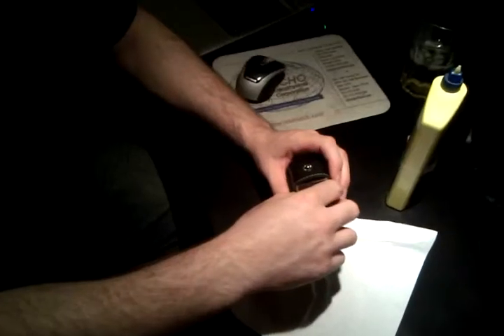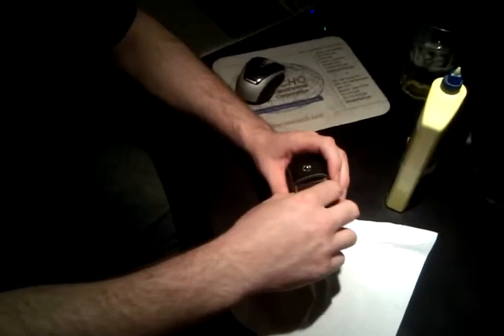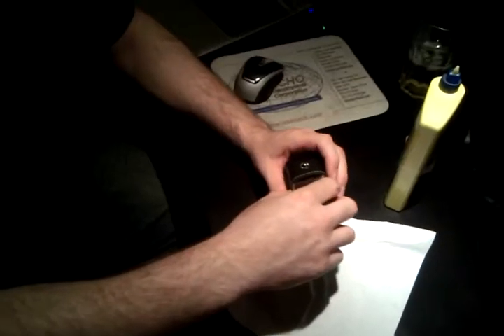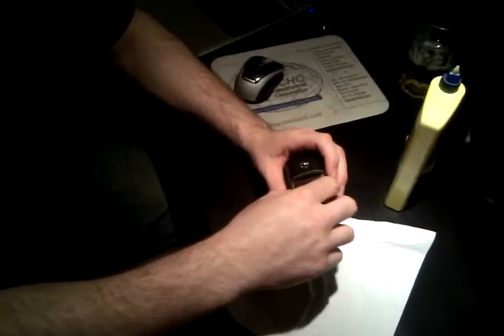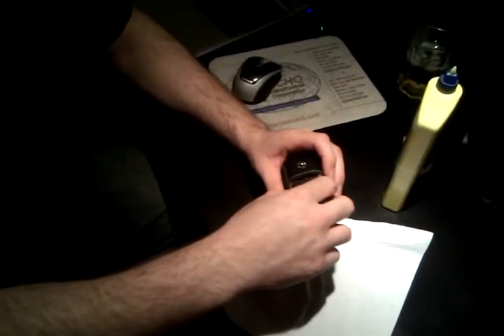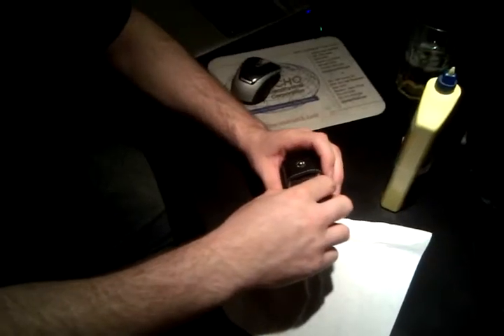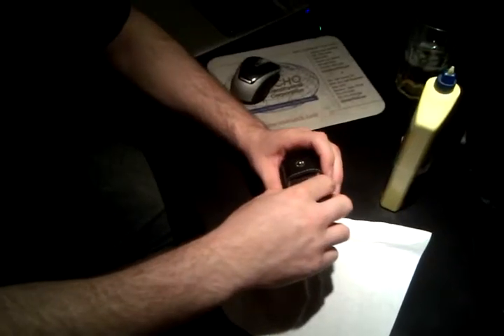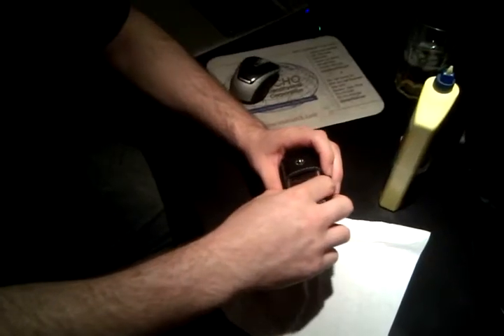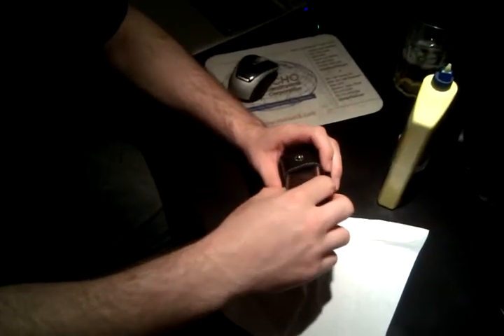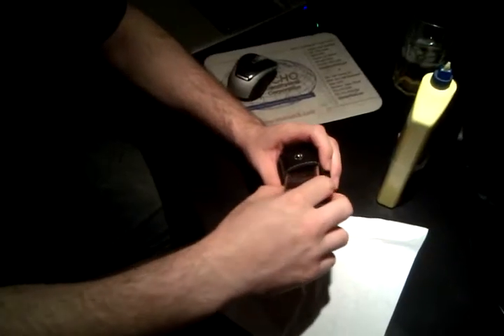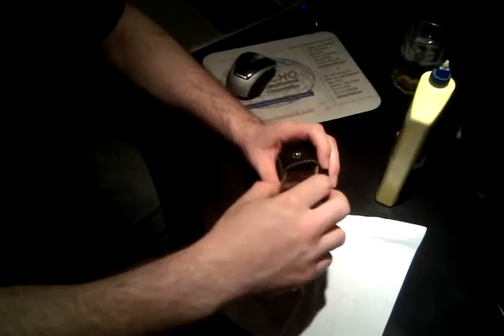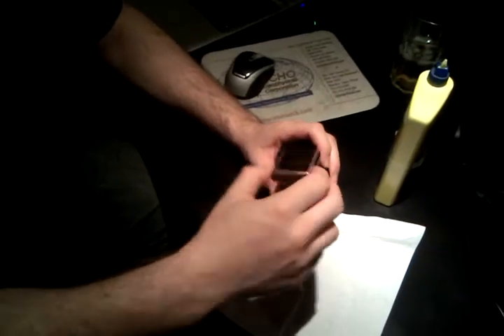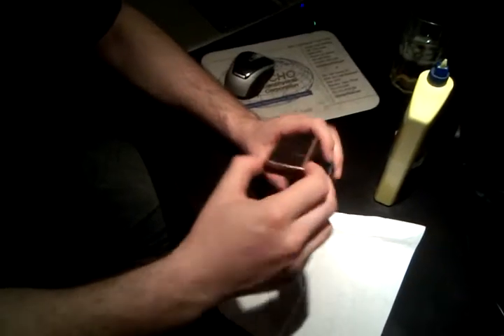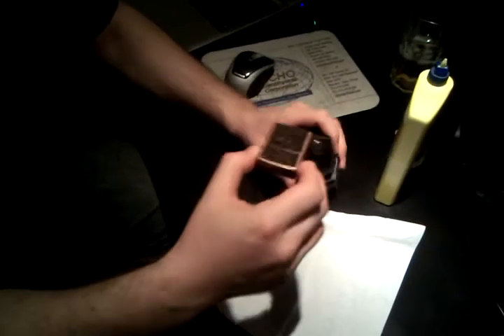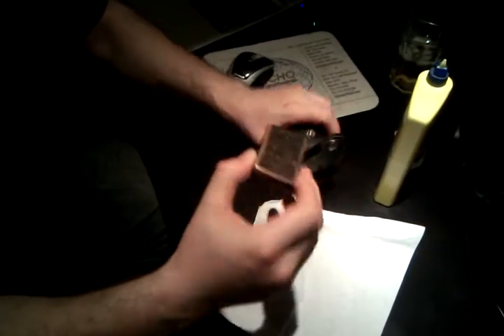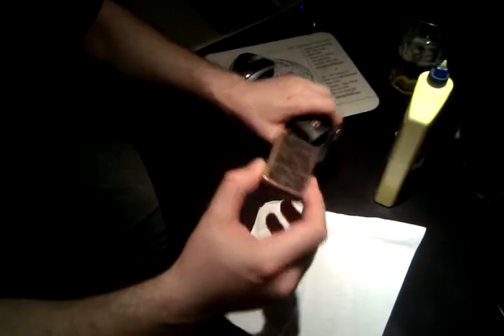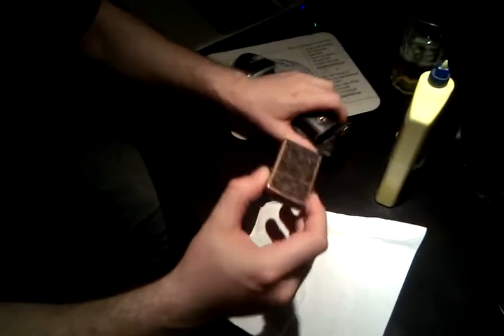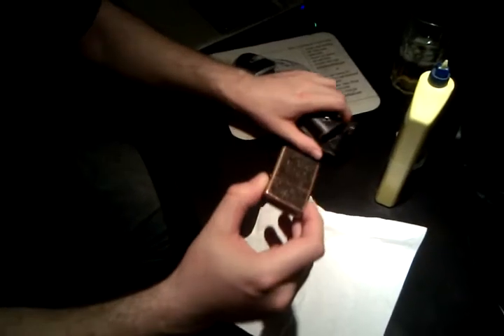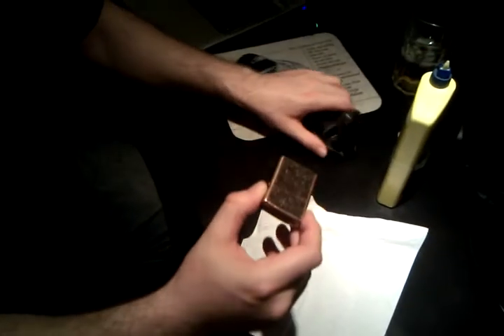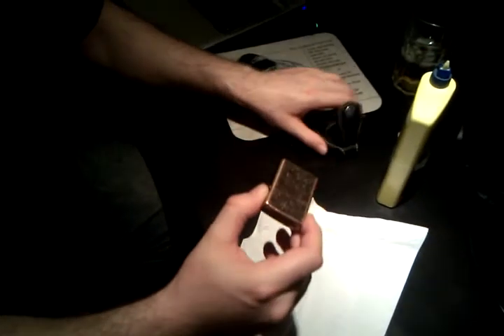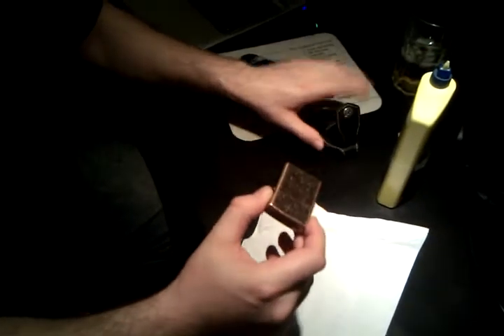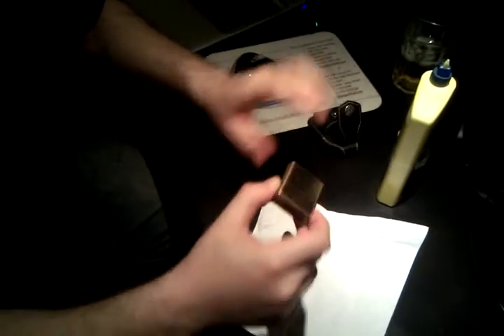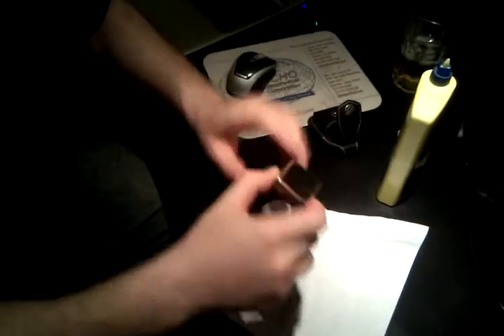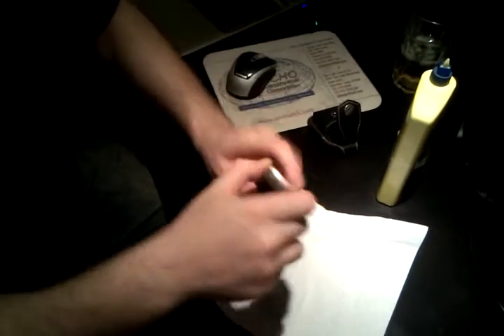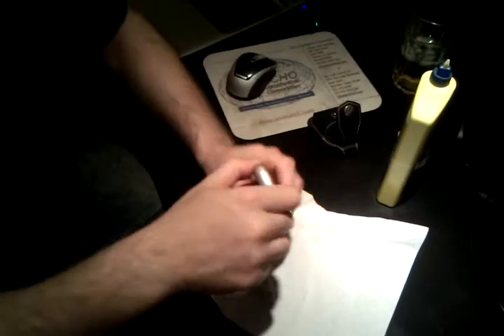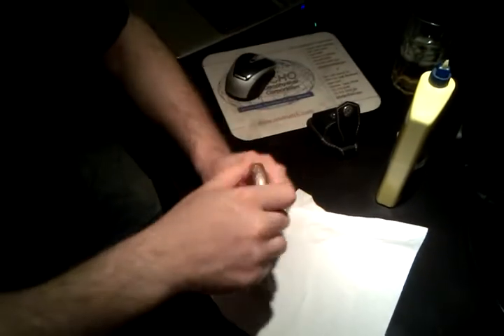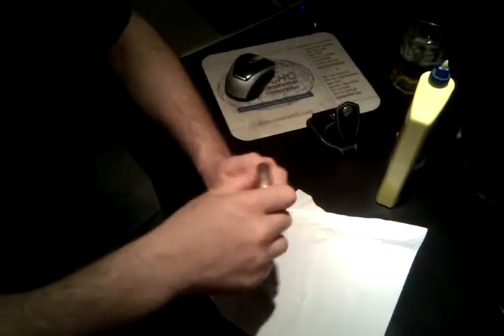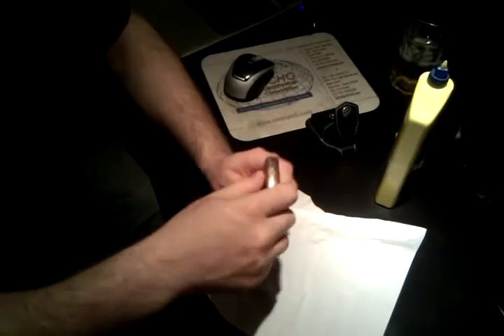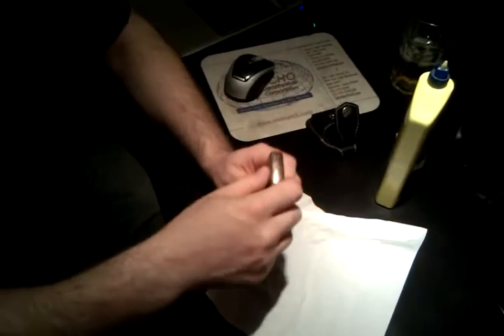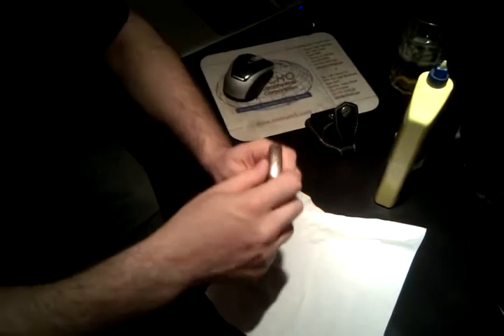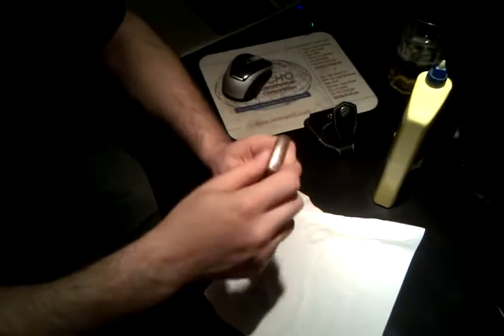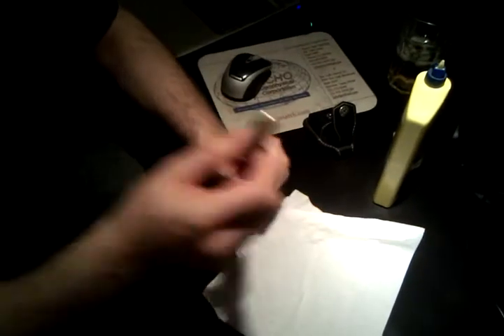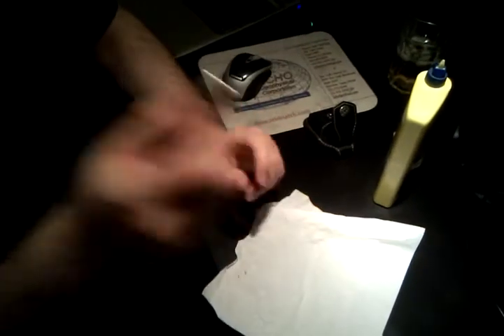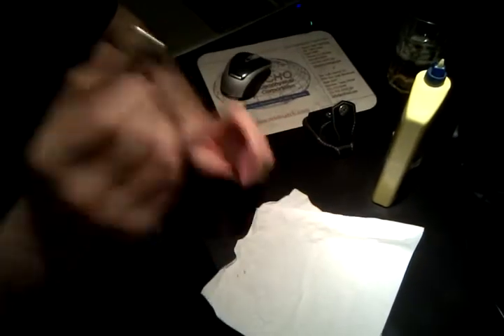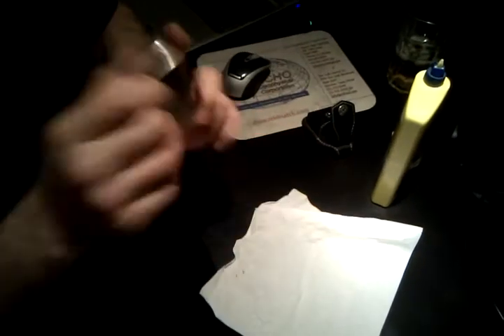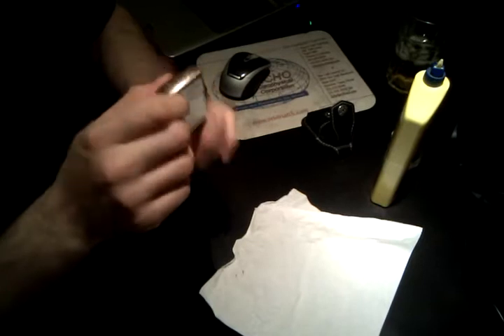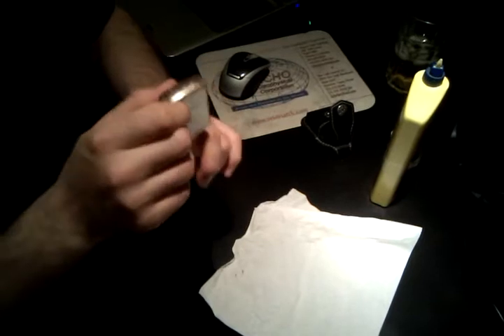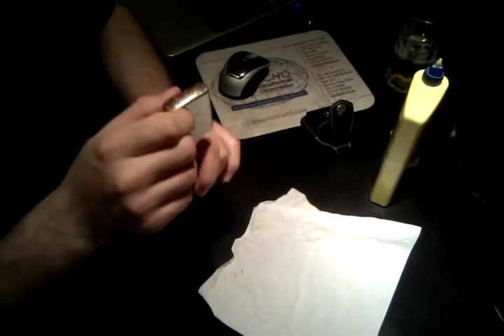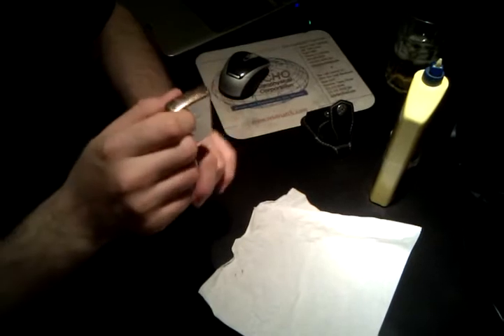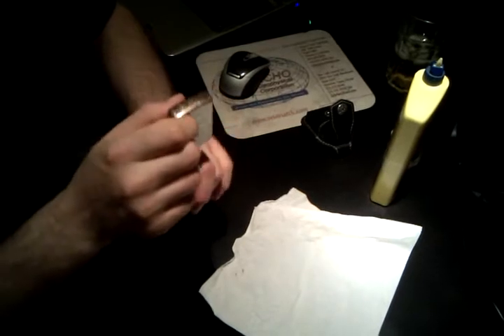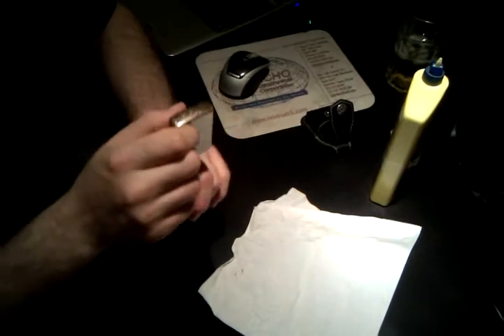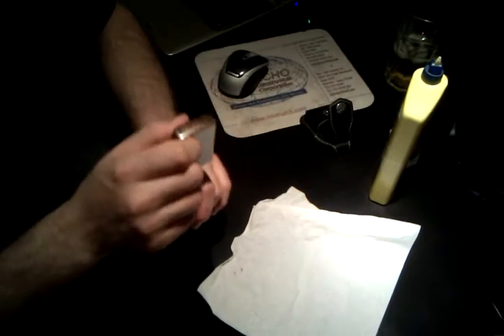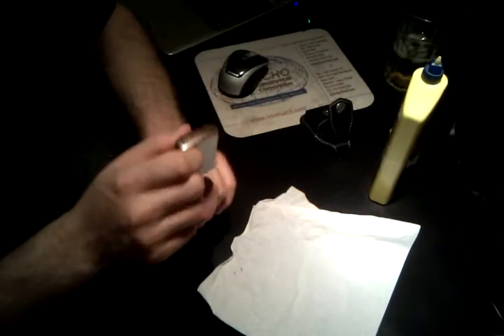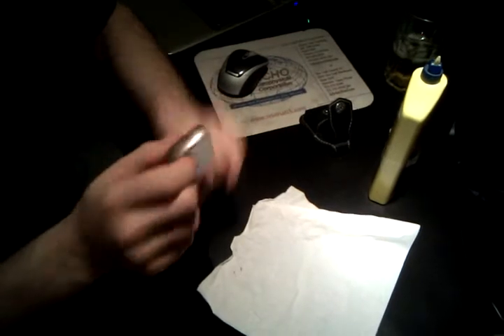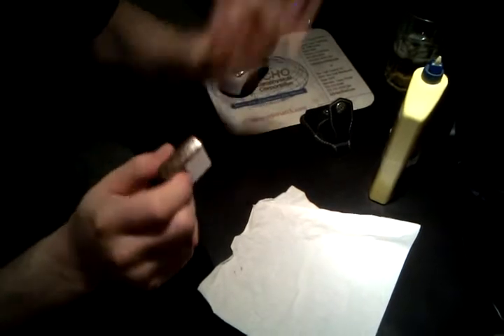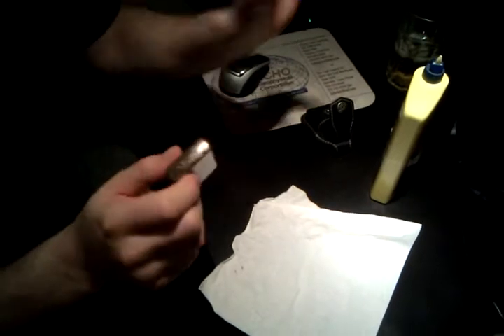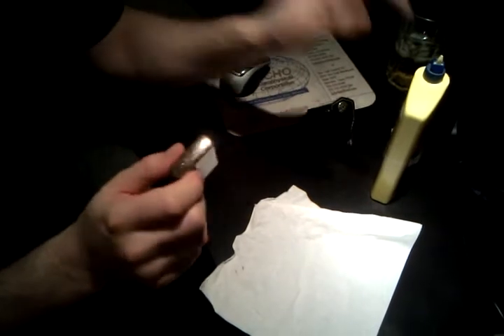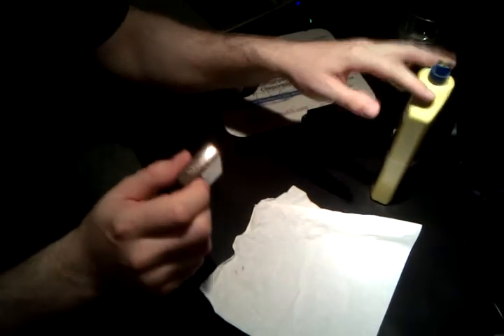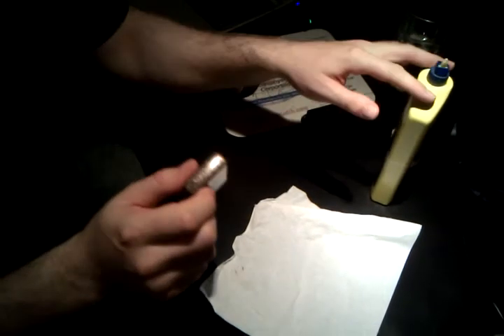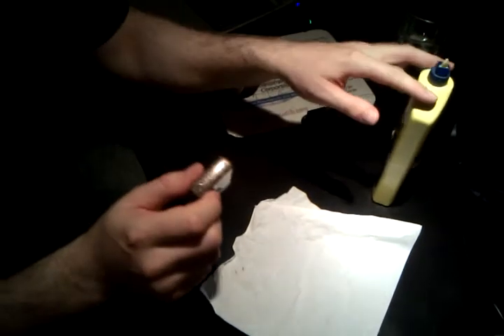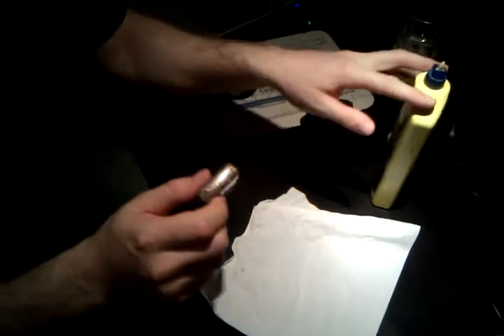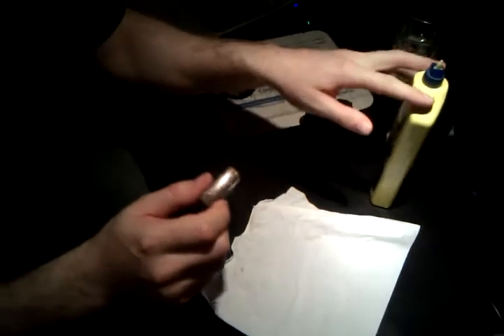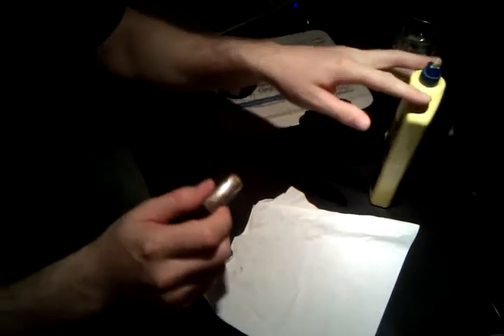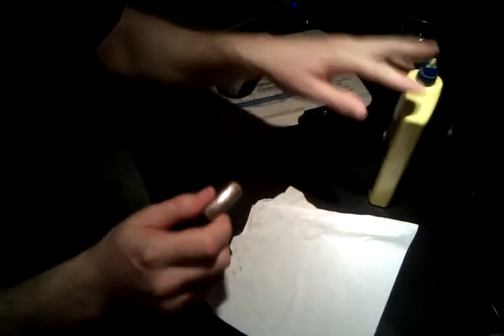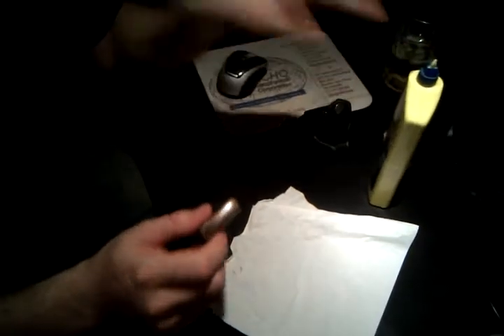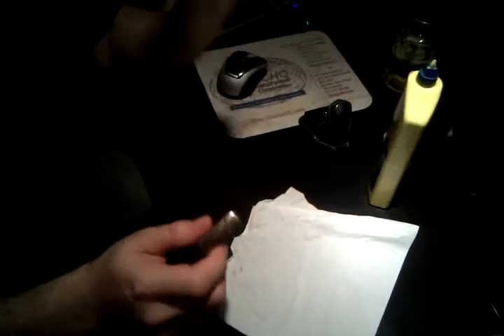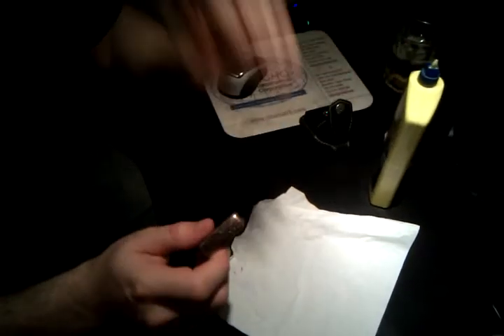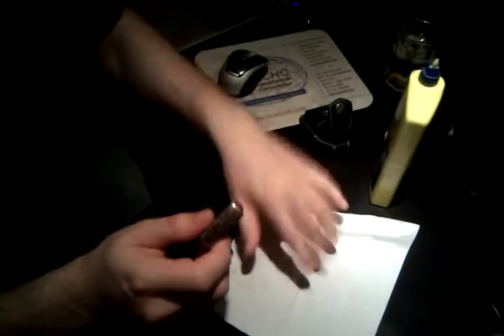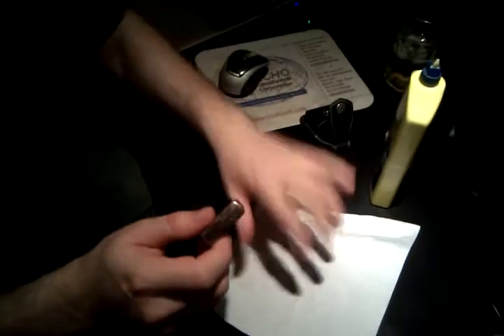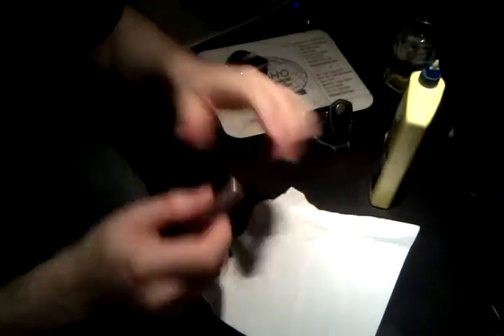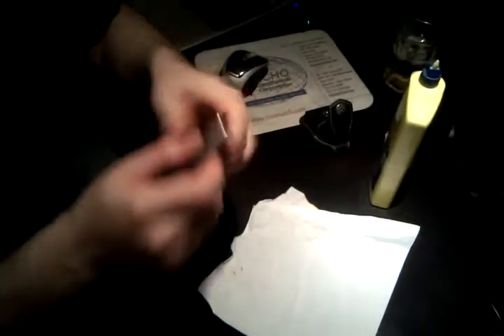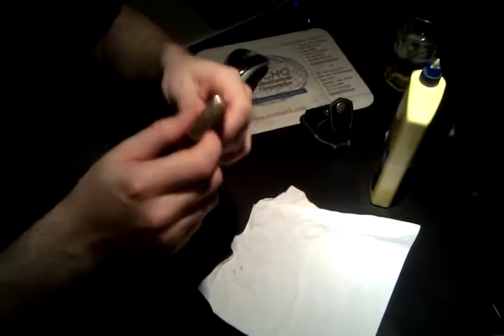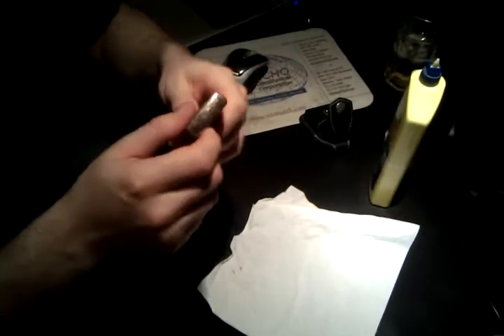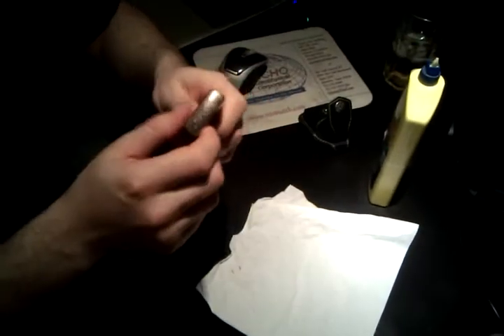To refill a Zippo is pretty simple. All you need is a lighter, fluid and a Kleenex.